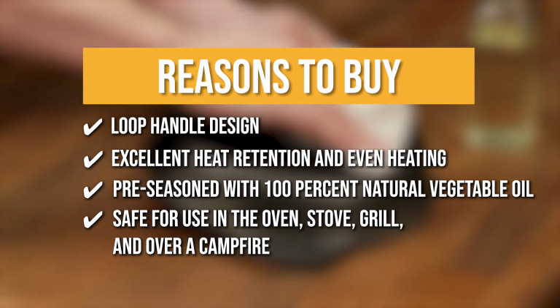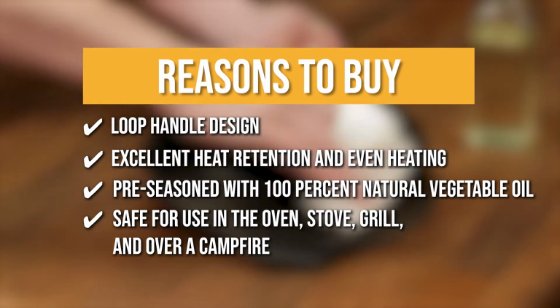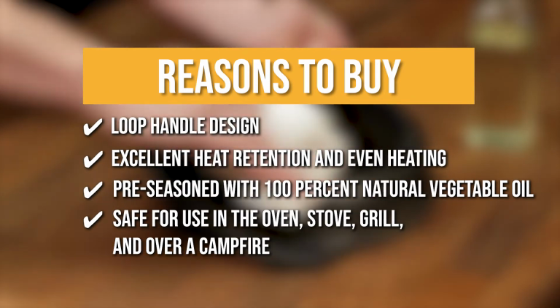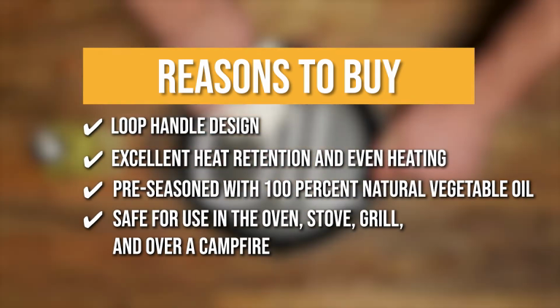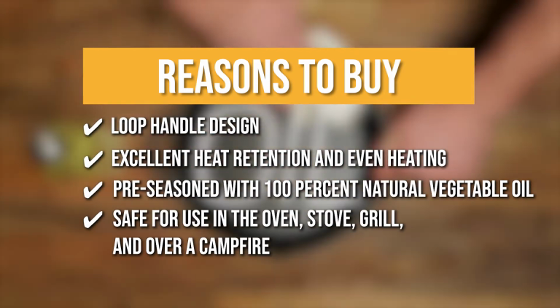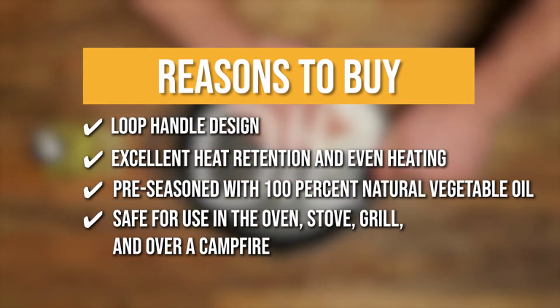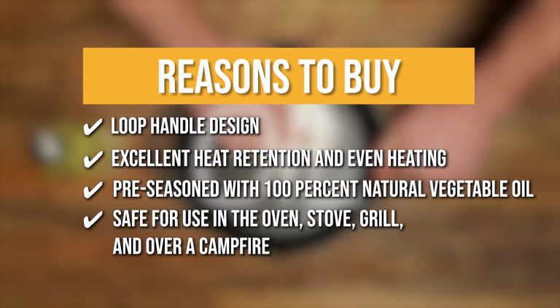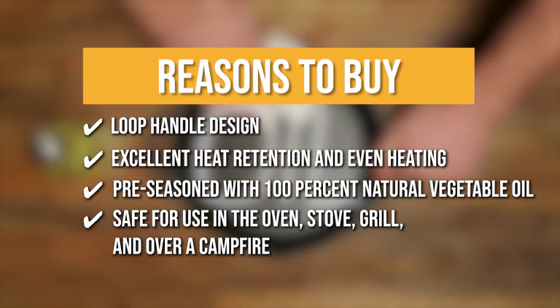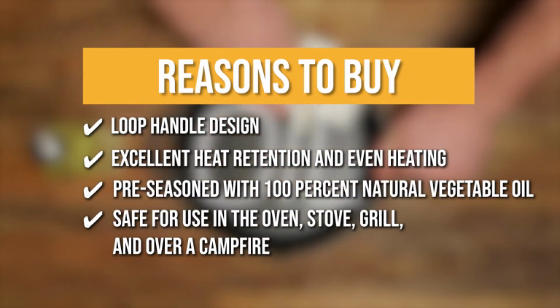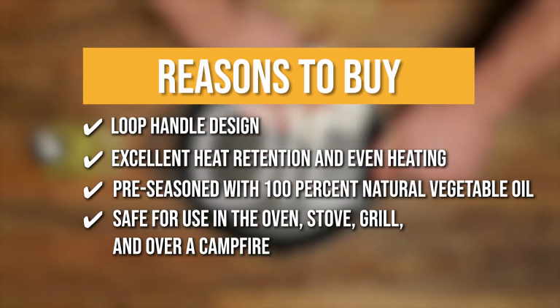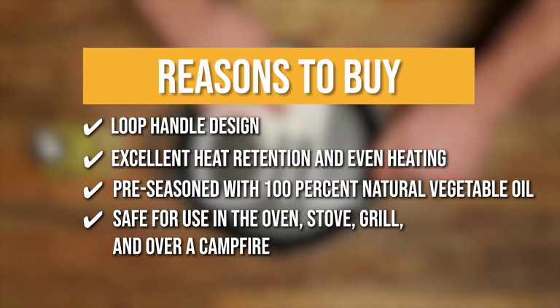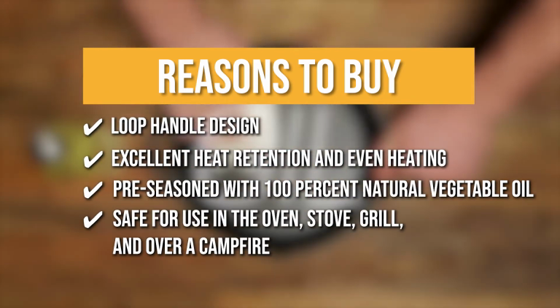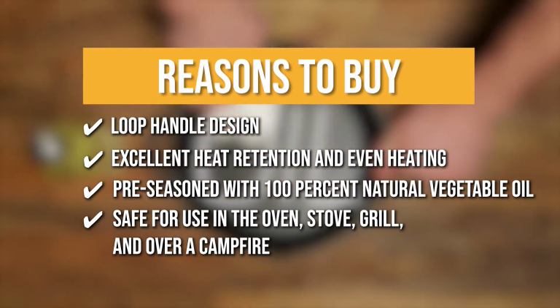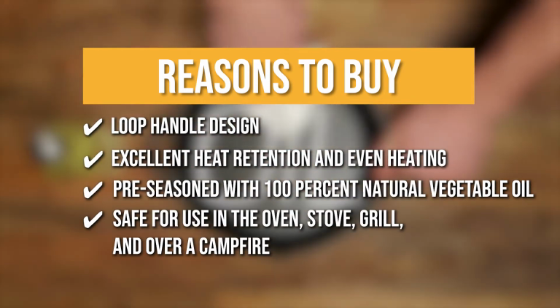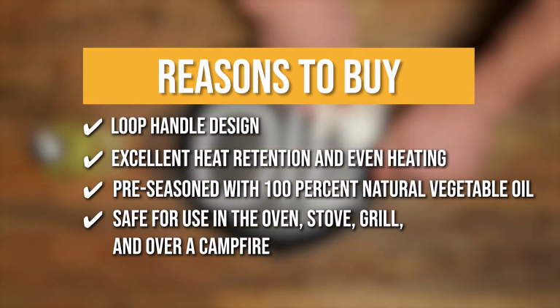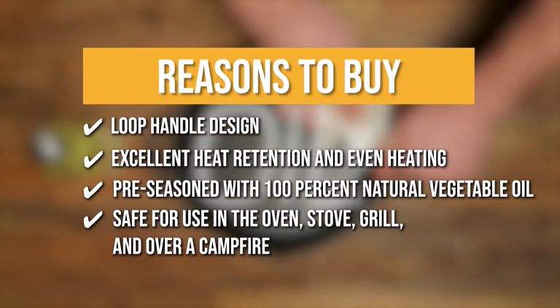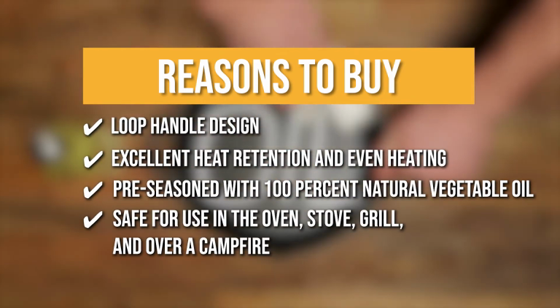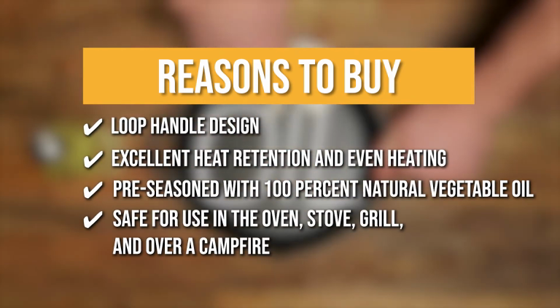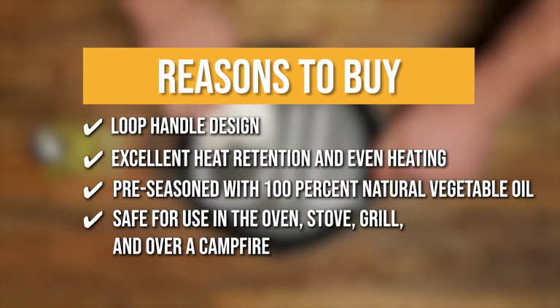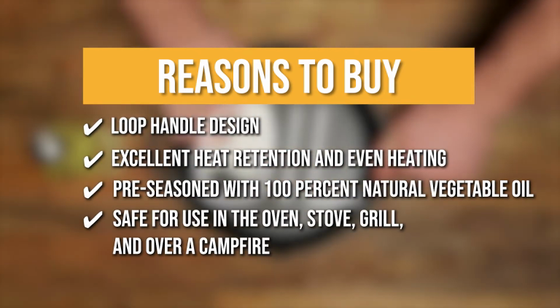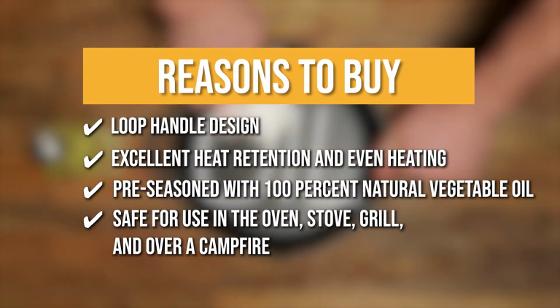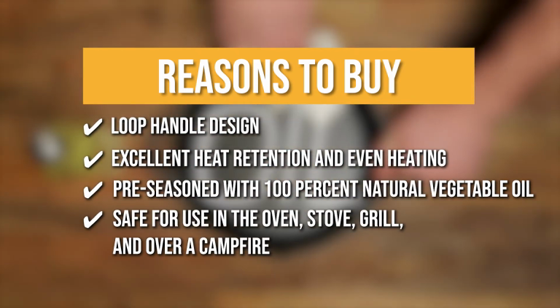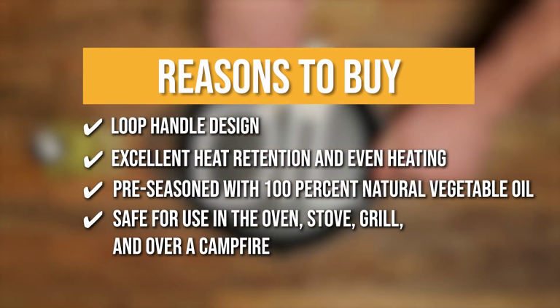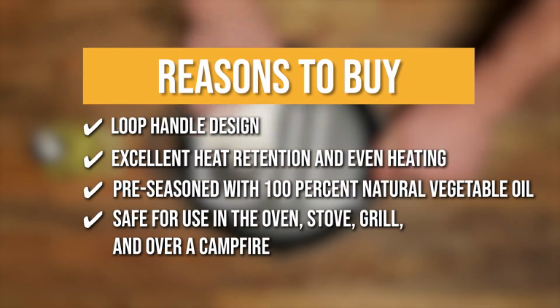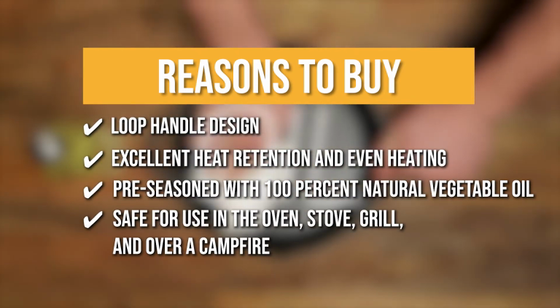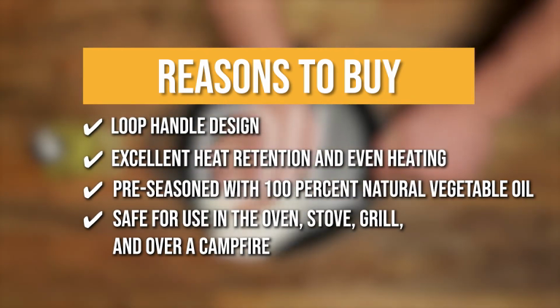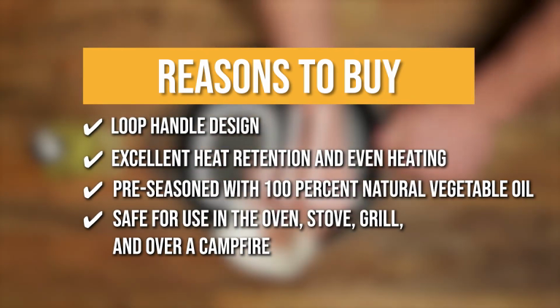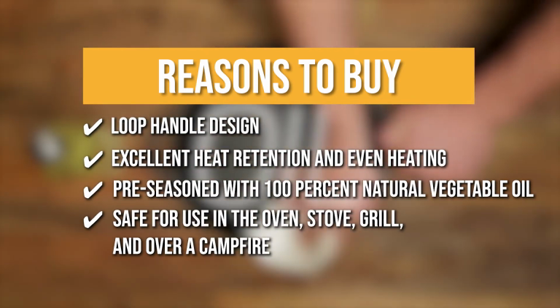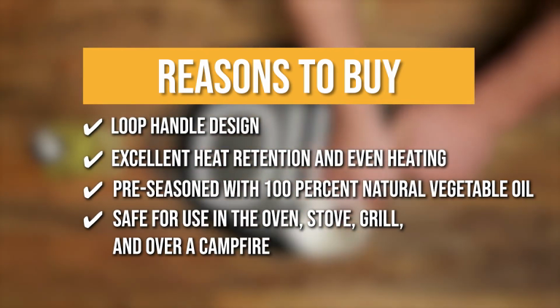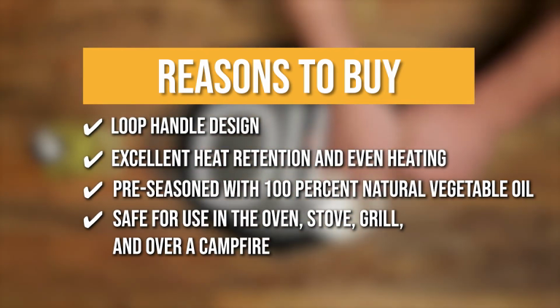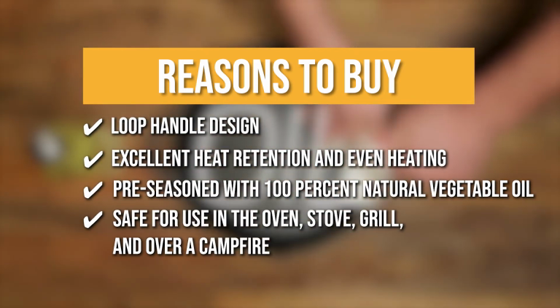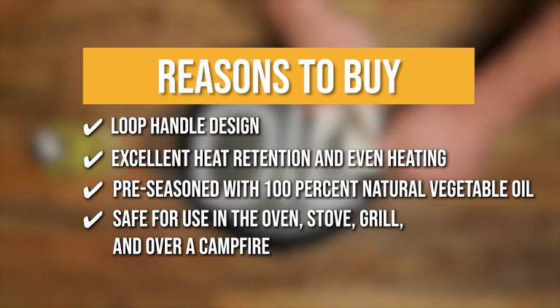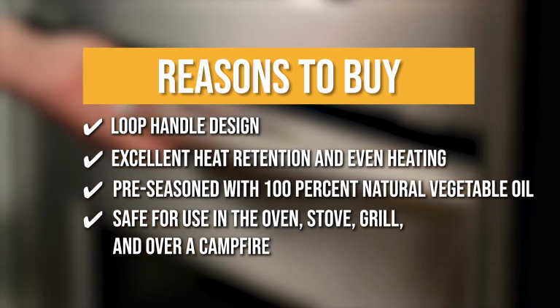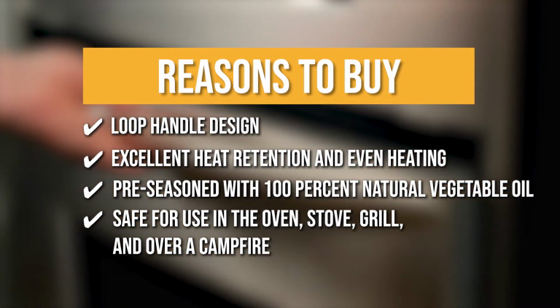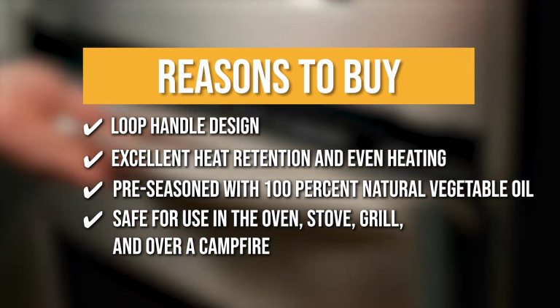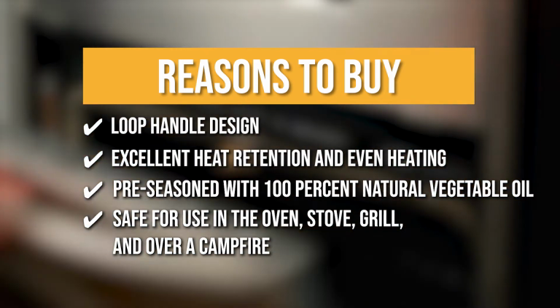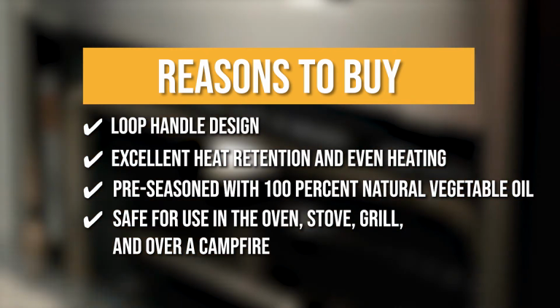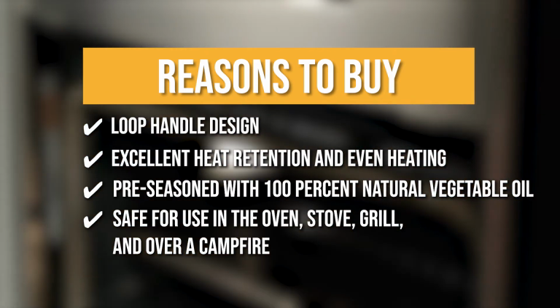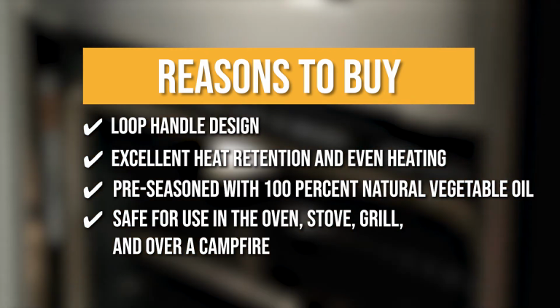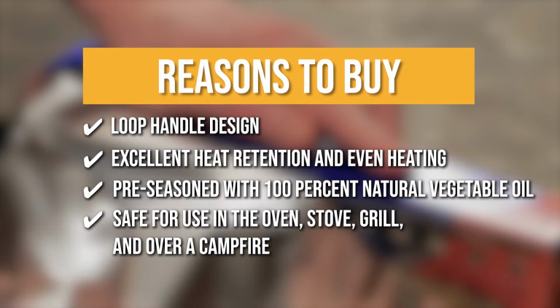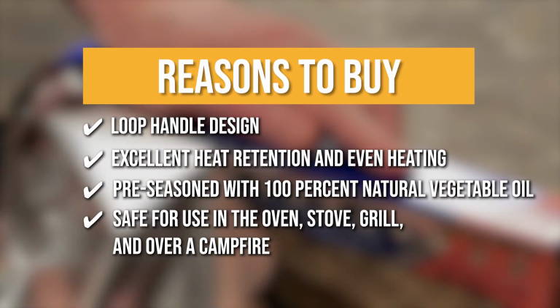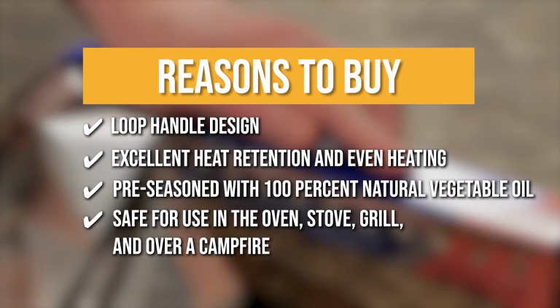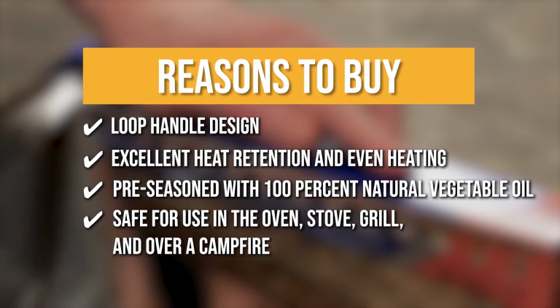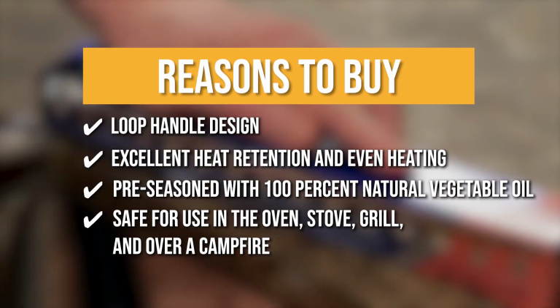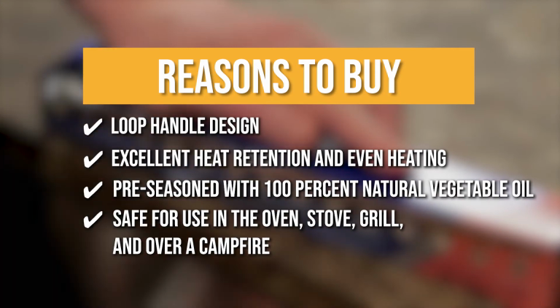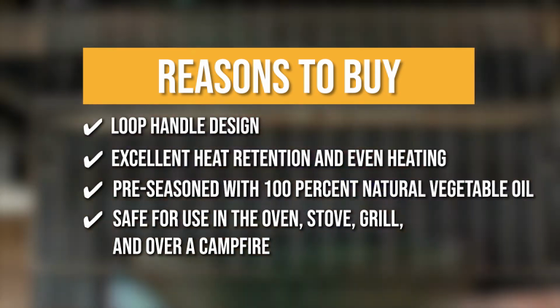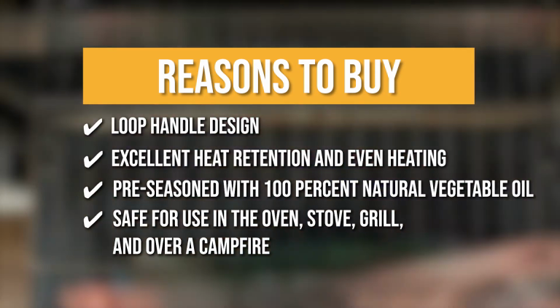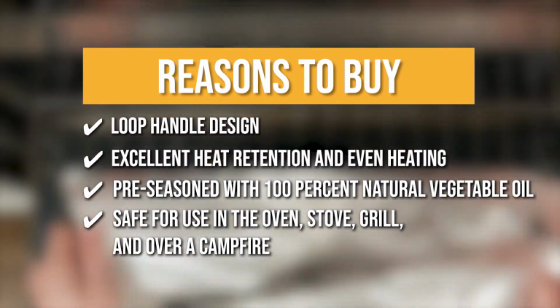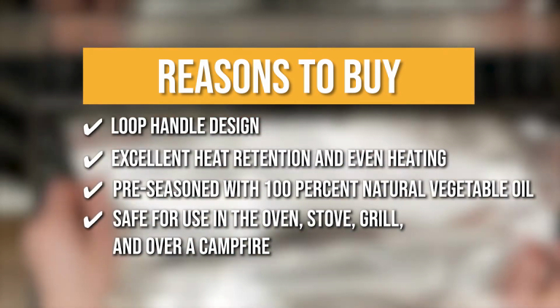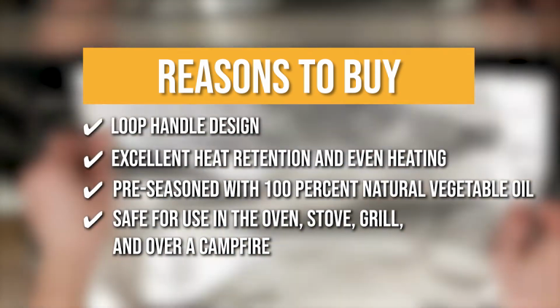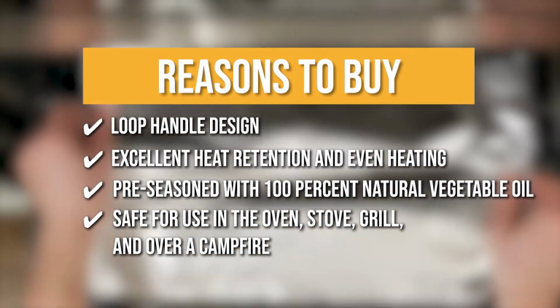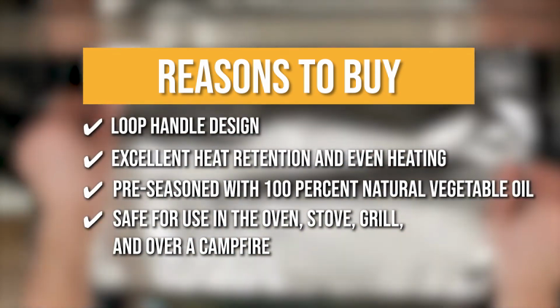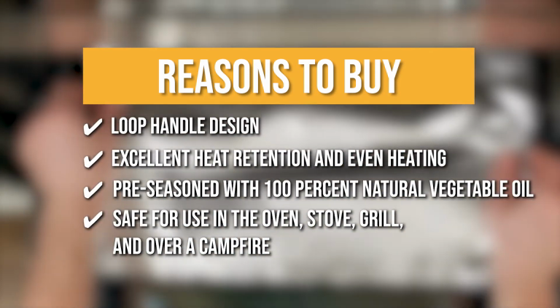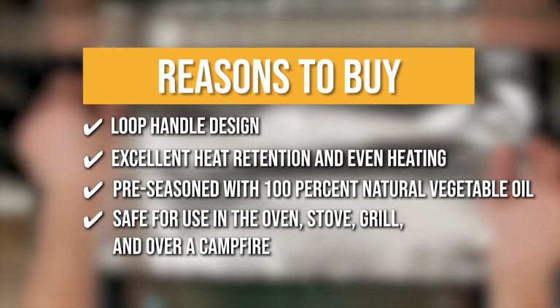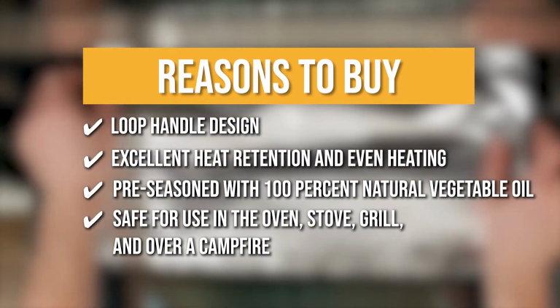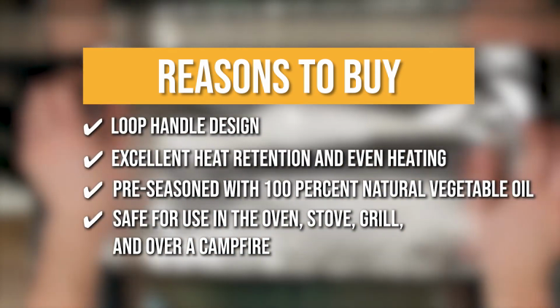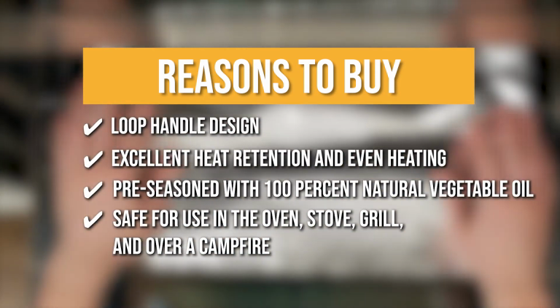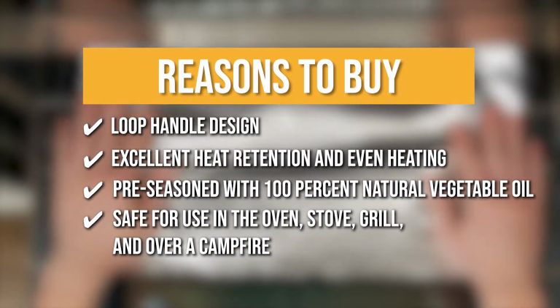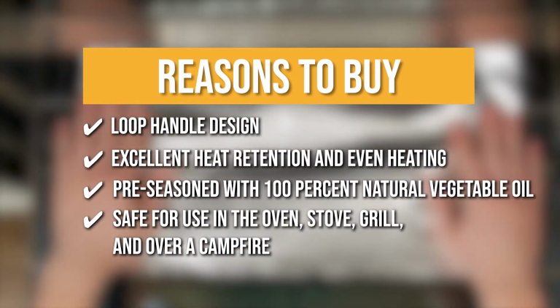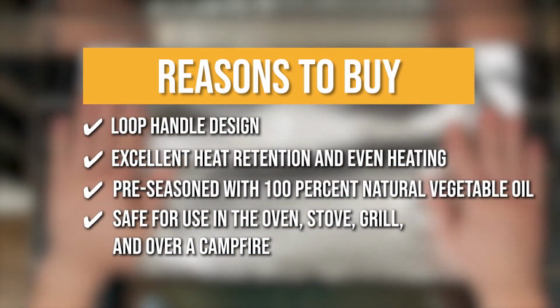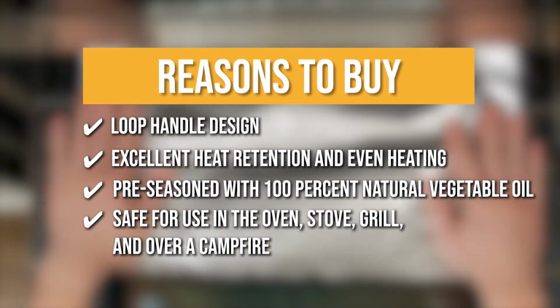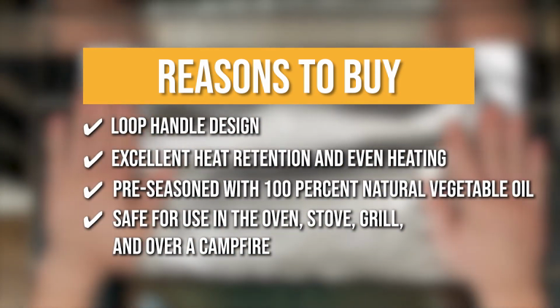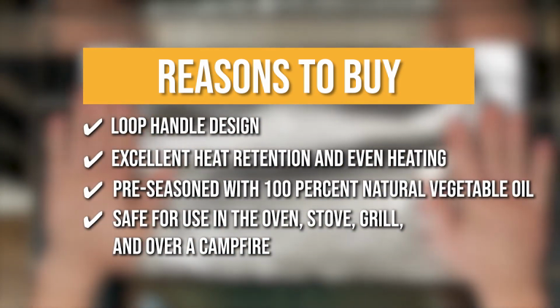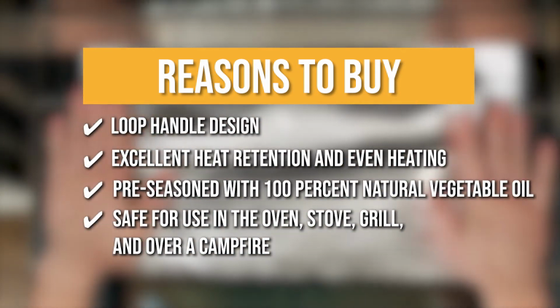You can use it to sear, sauté, simmer, bake, broil, braise, roast, fry, or grill all types of food.